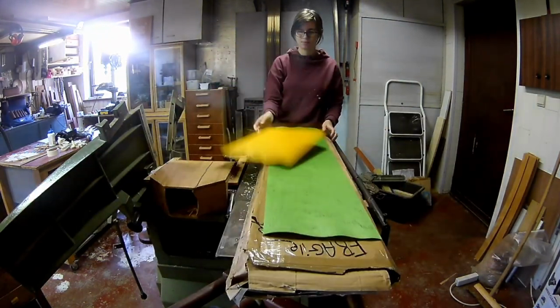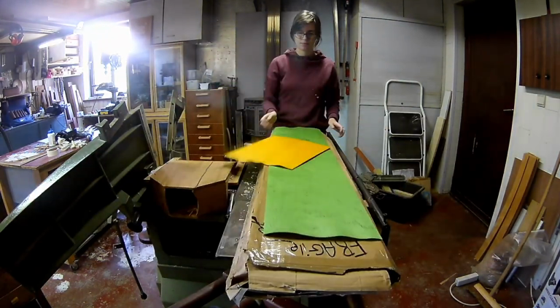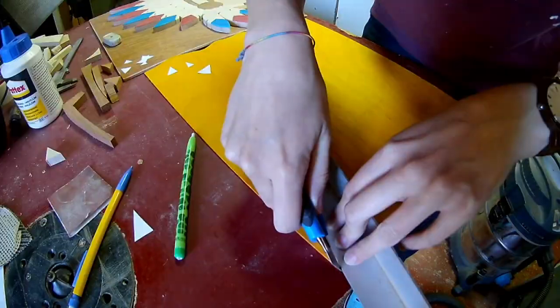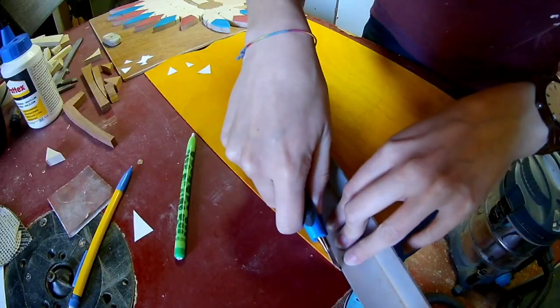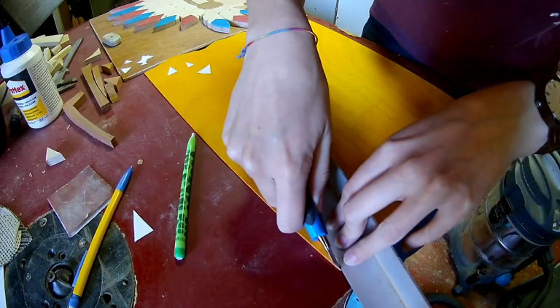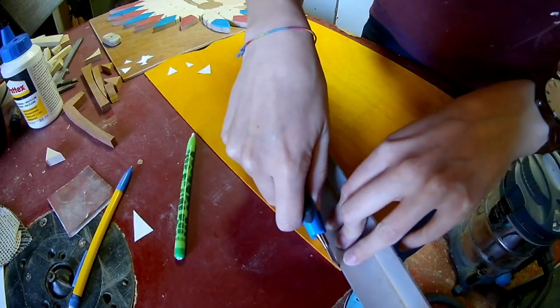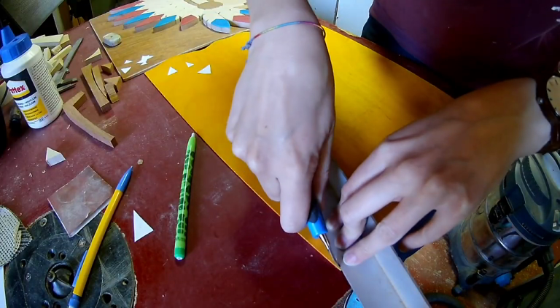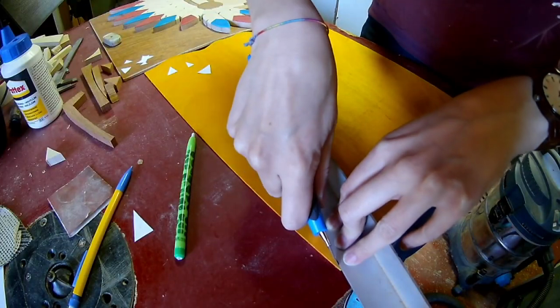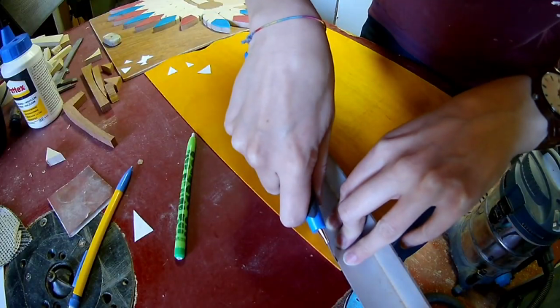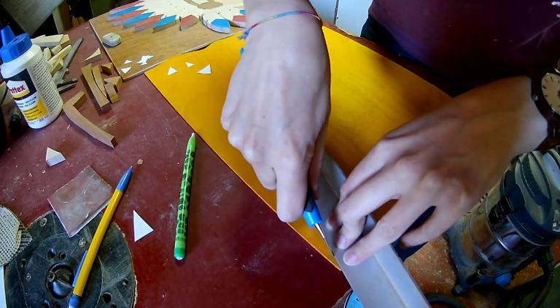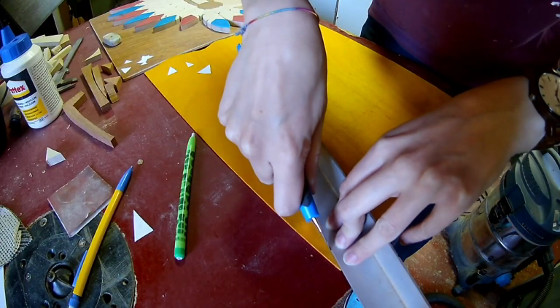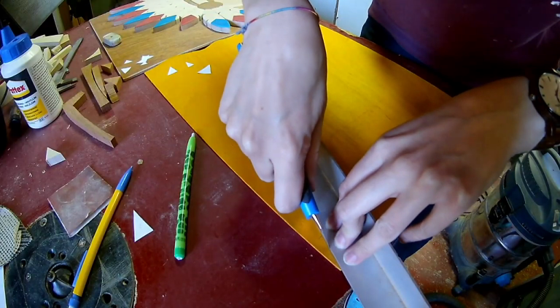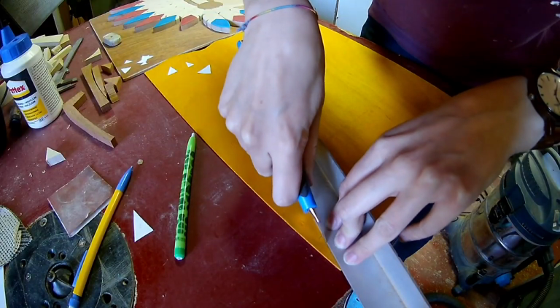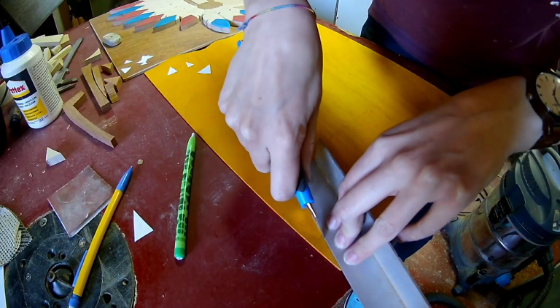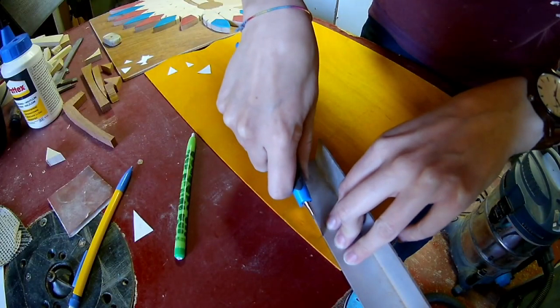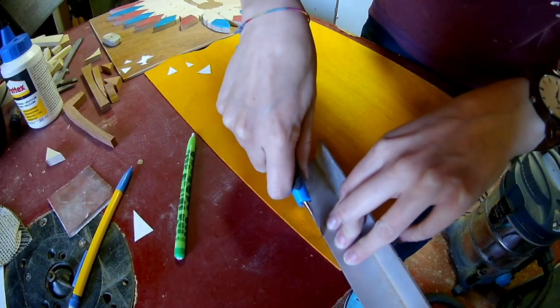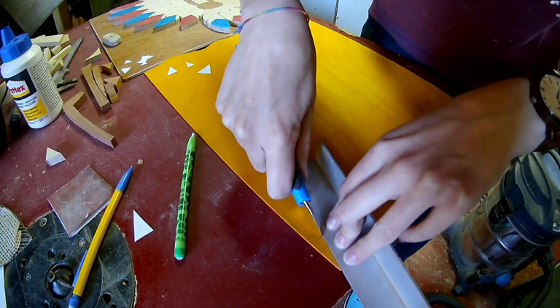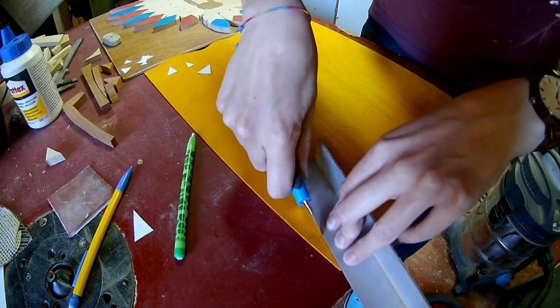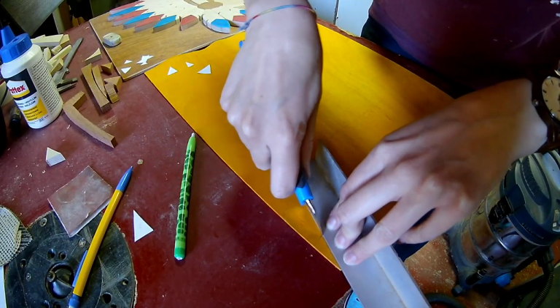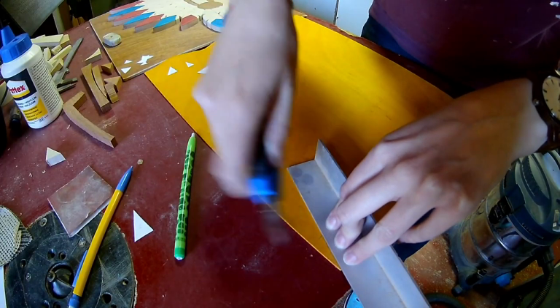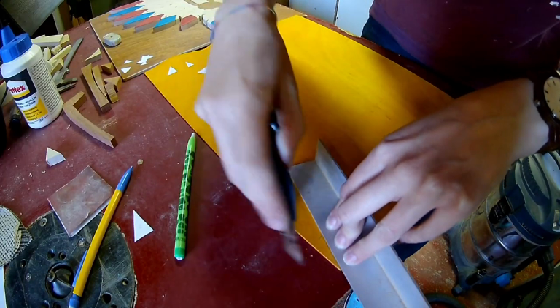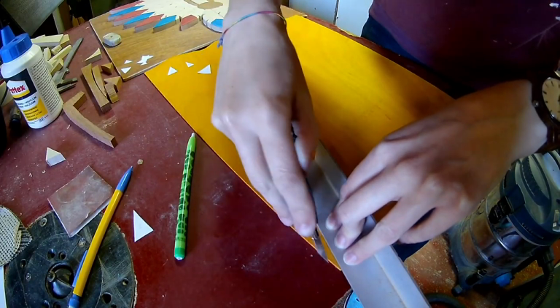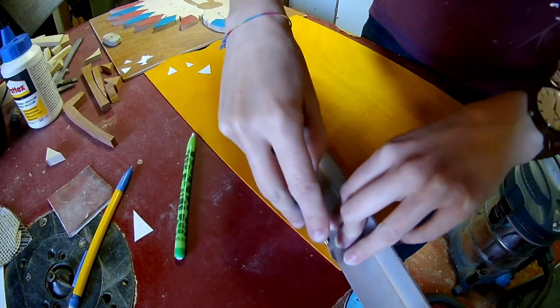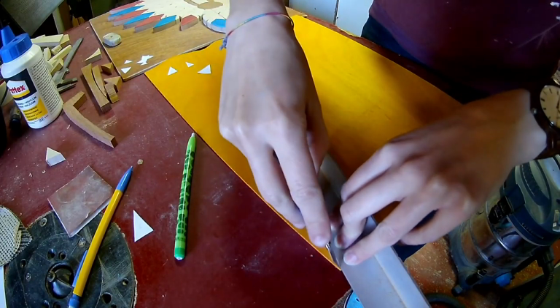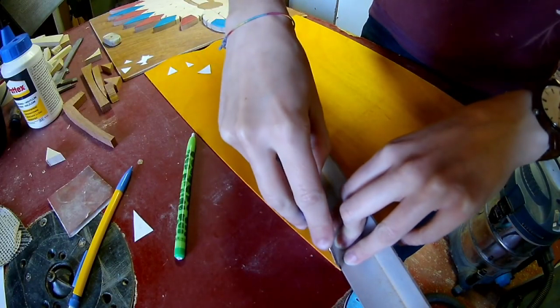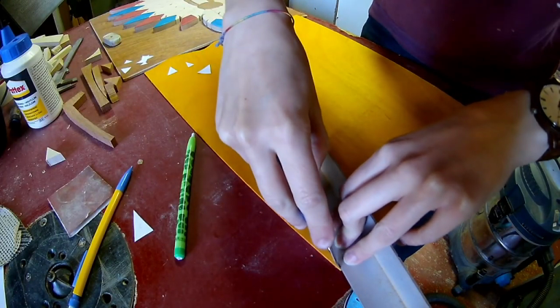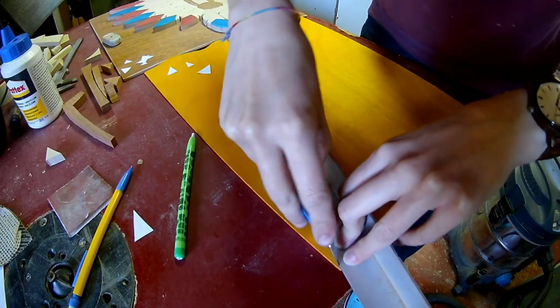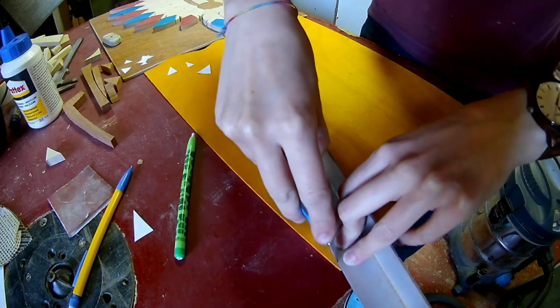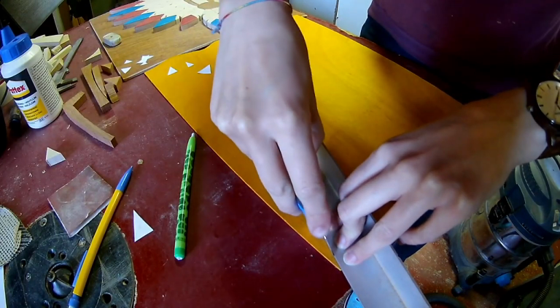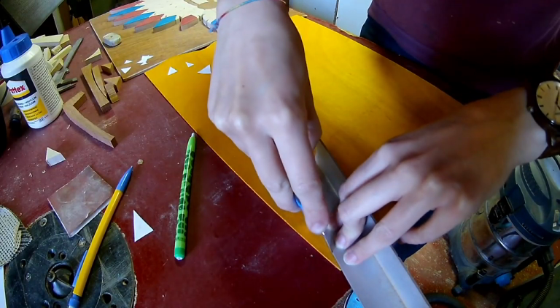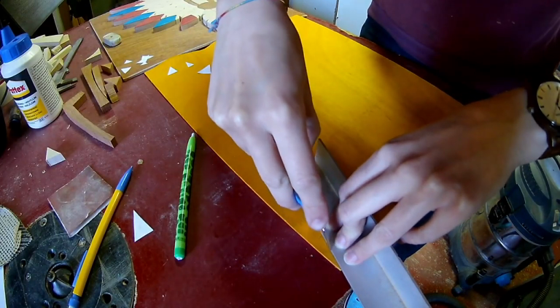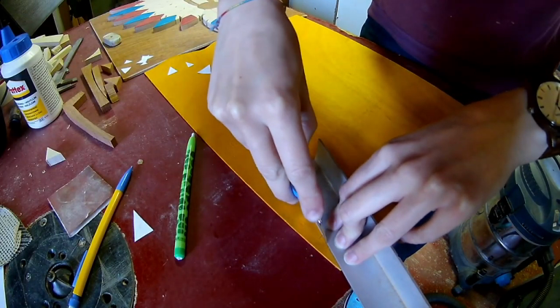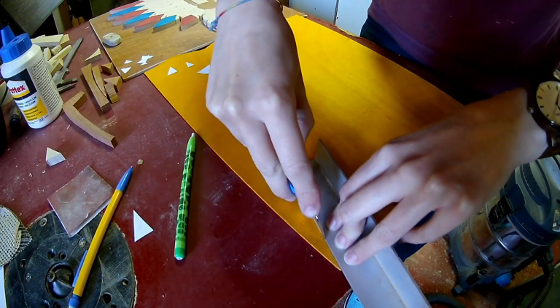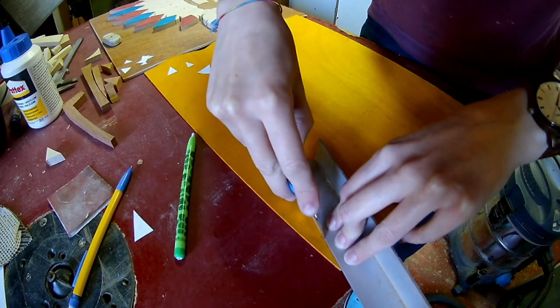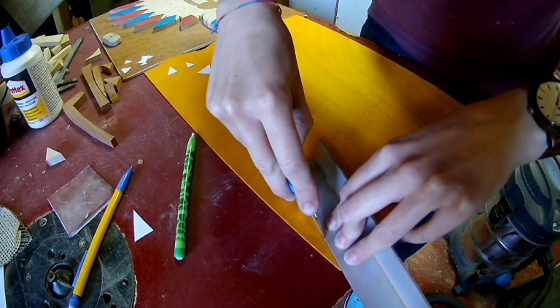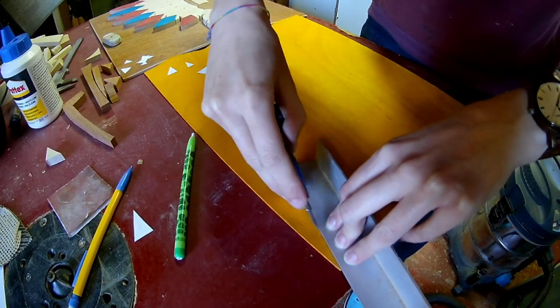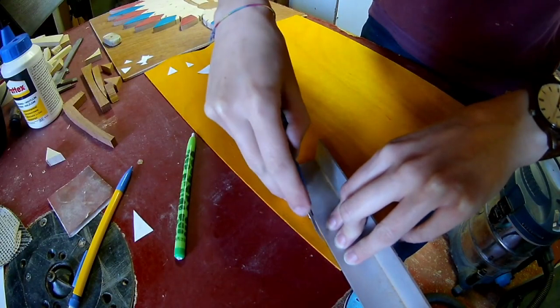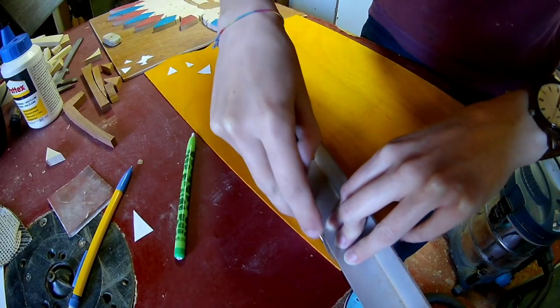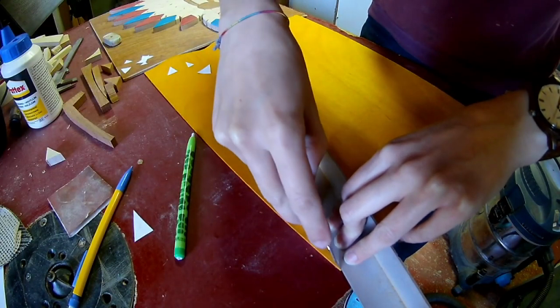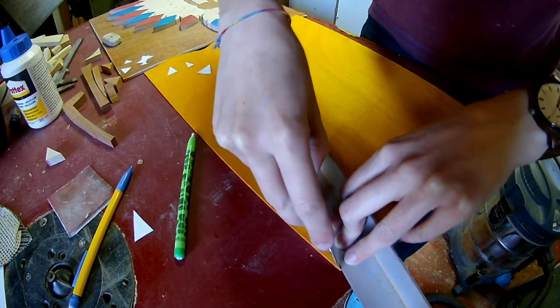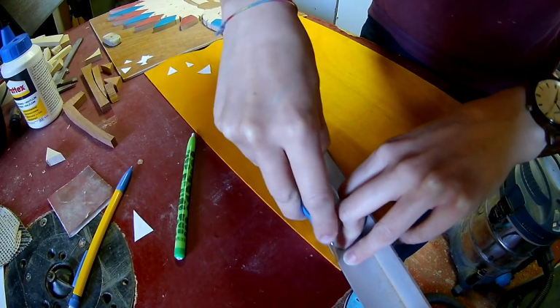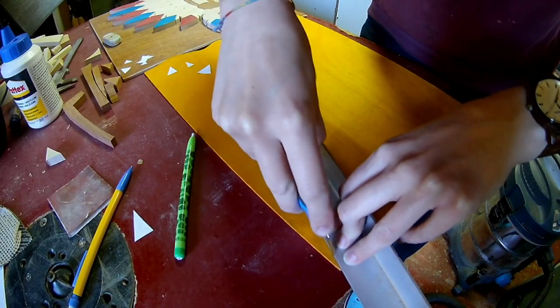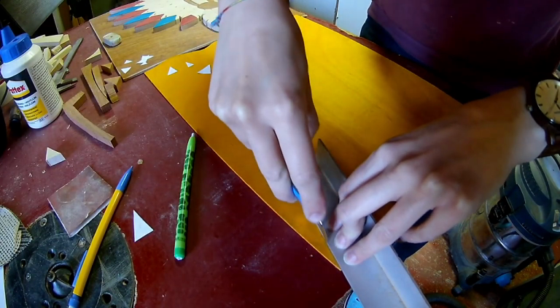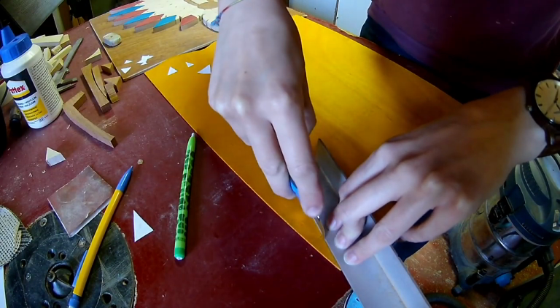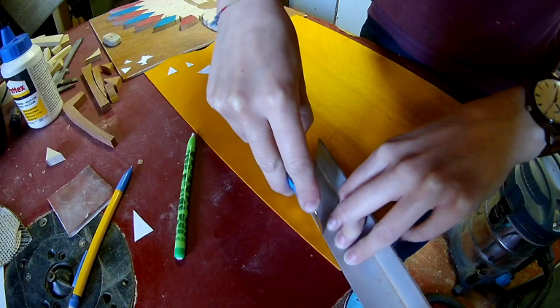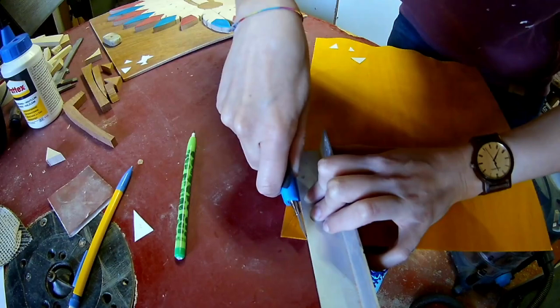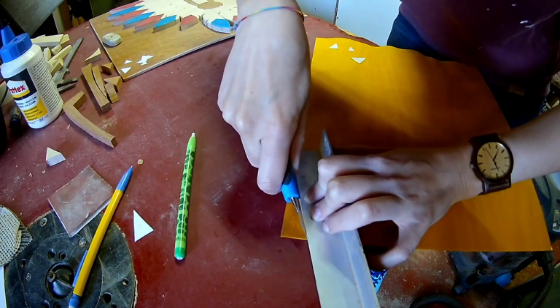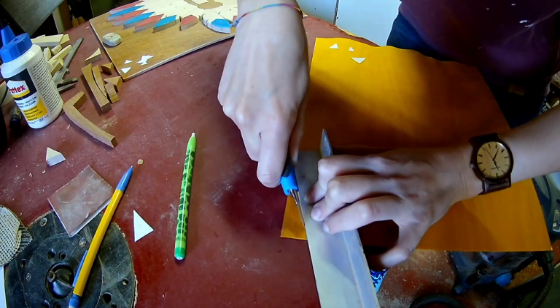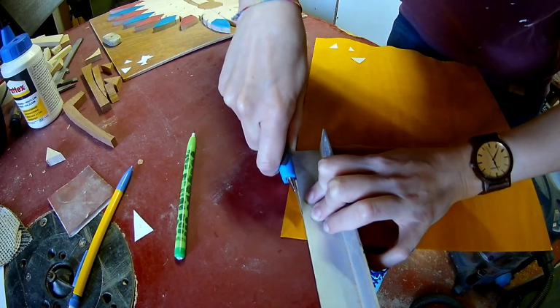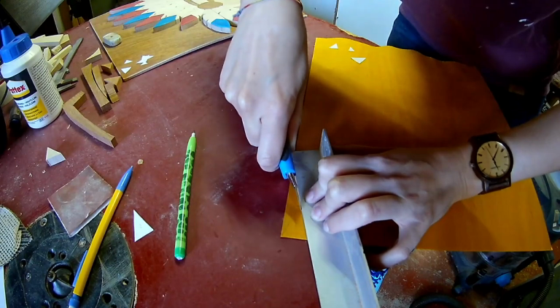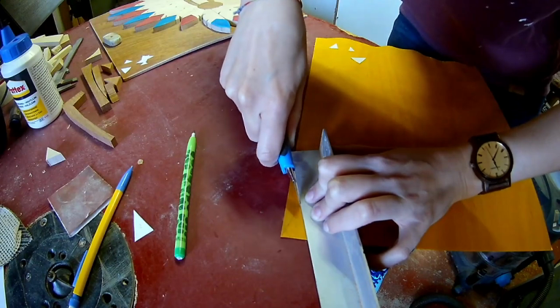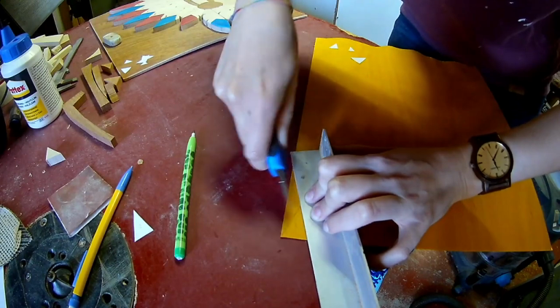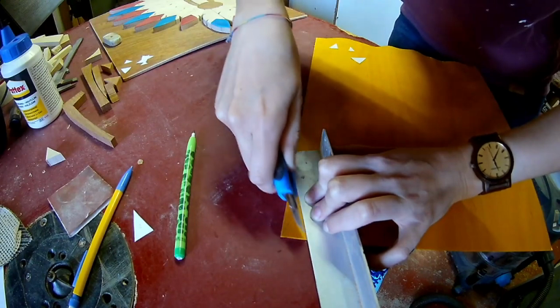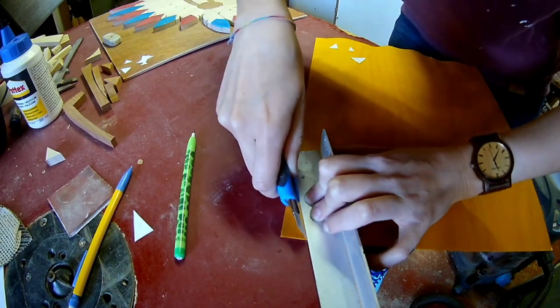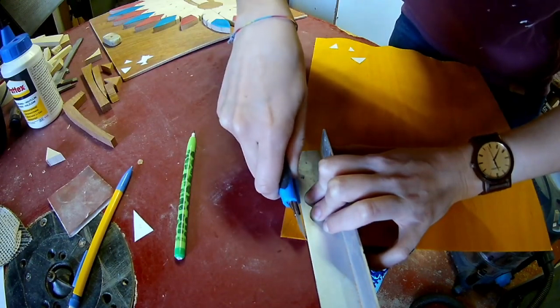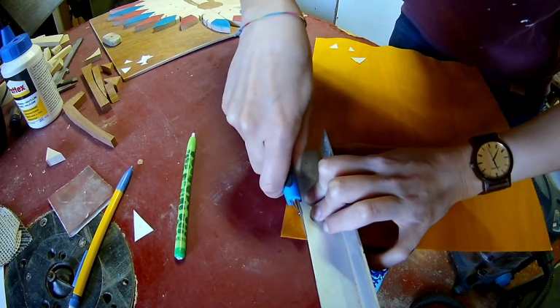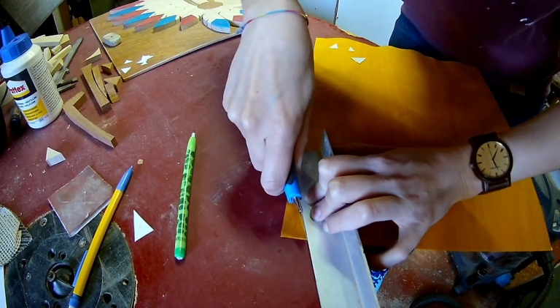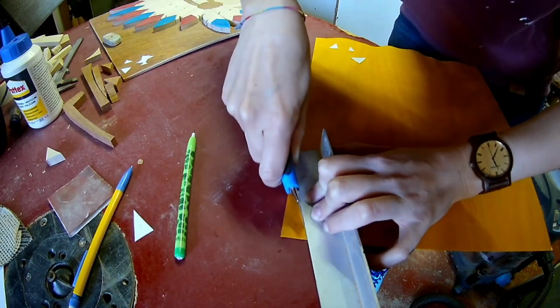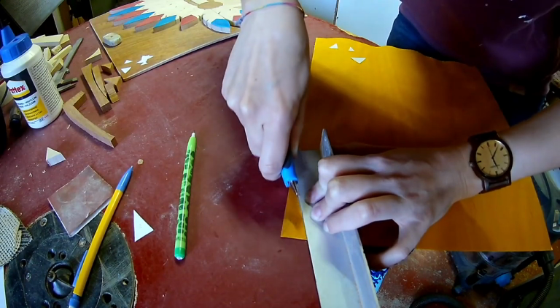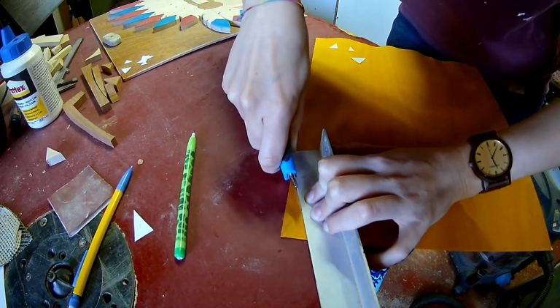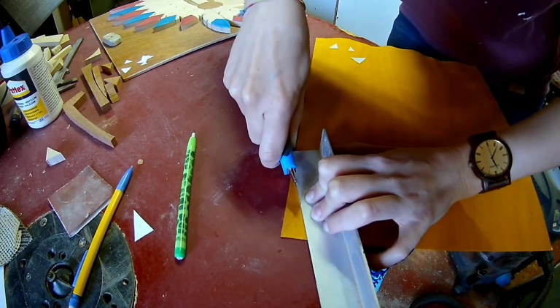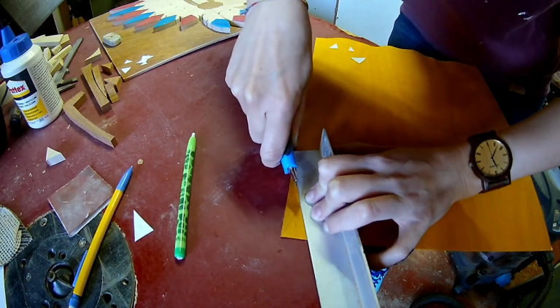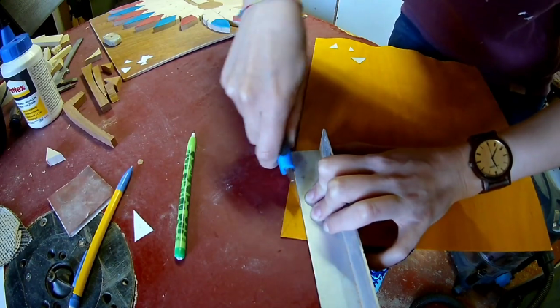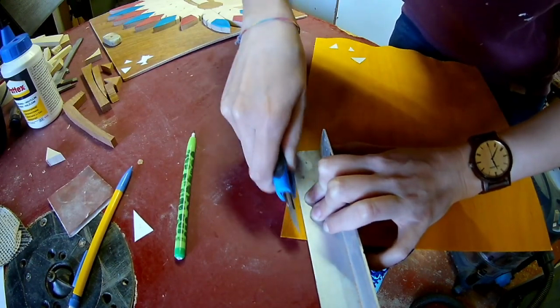I will be cutting the small triangles with a knife, because on a bandsaw or scroll saw they are way too small to handle carefully.